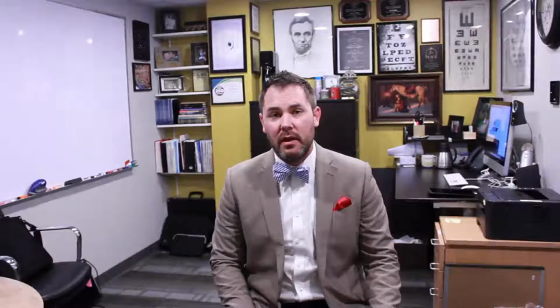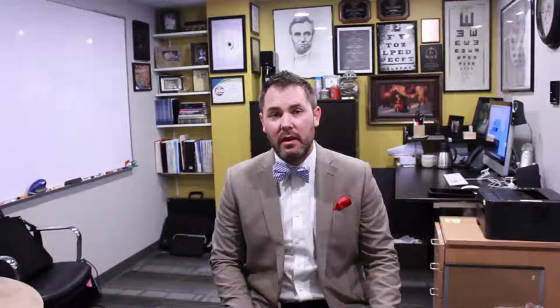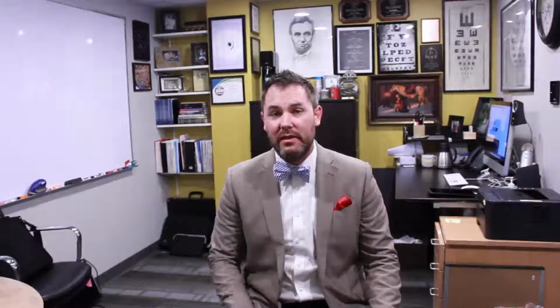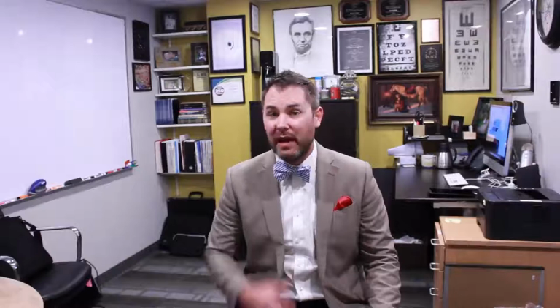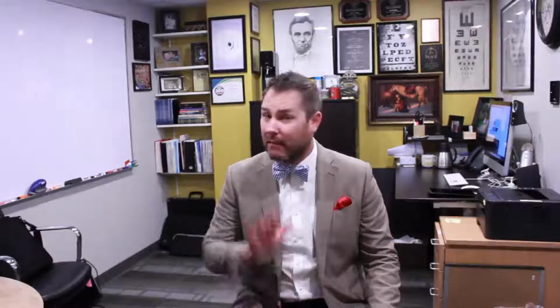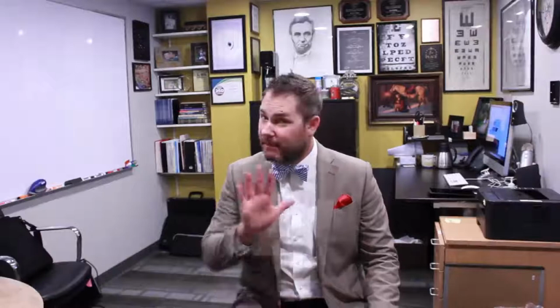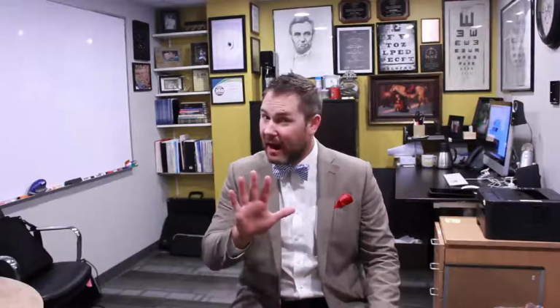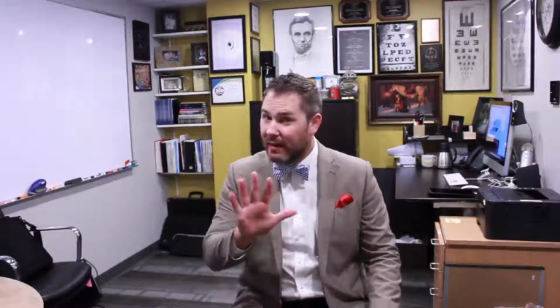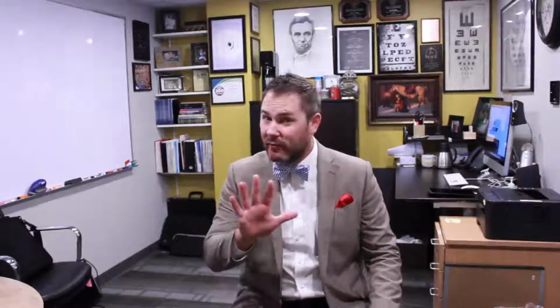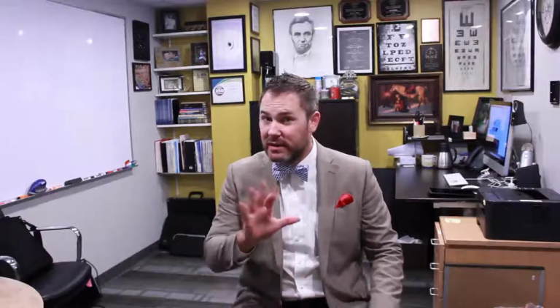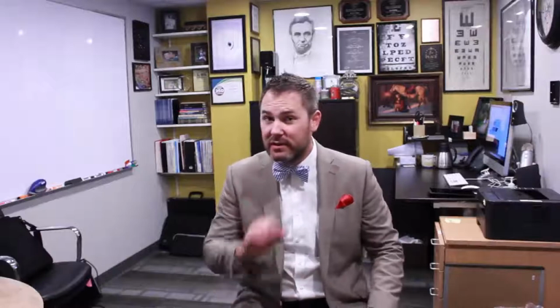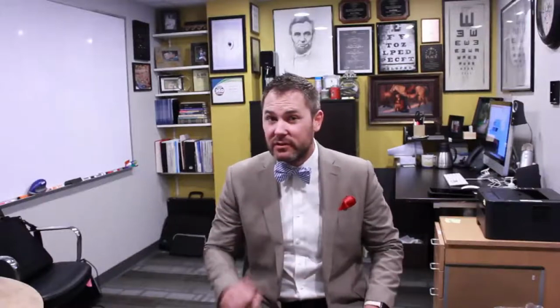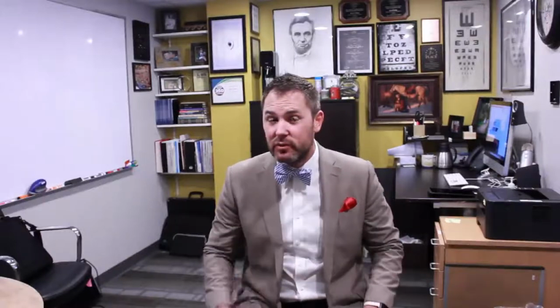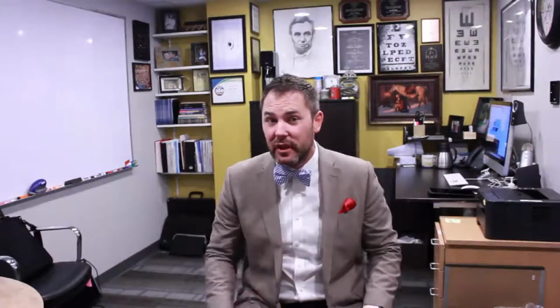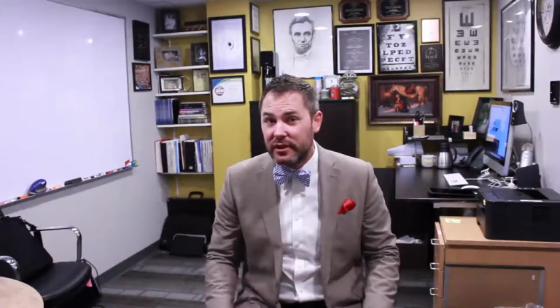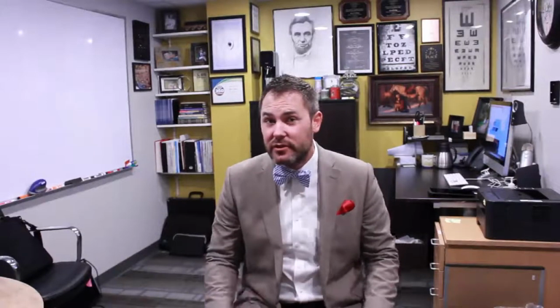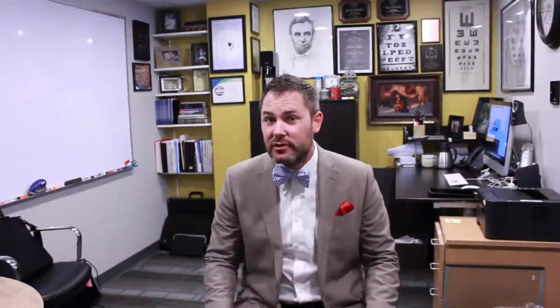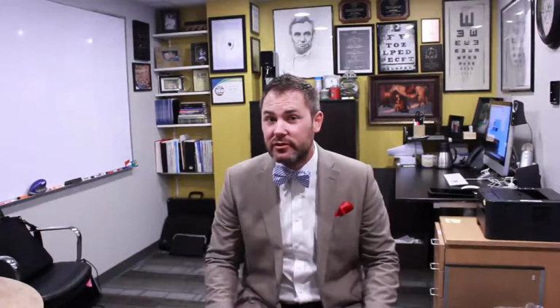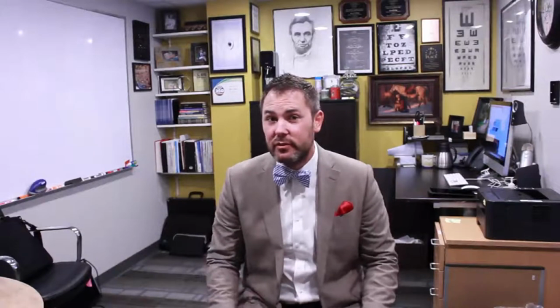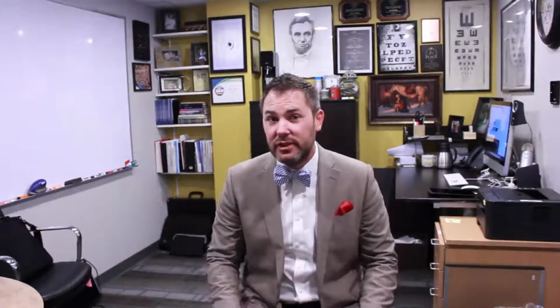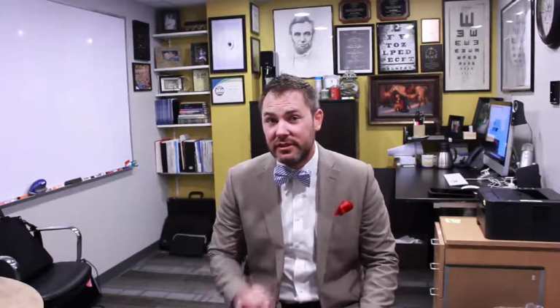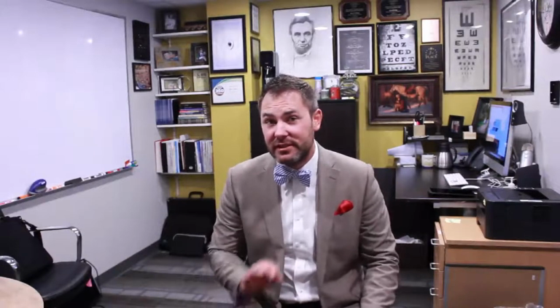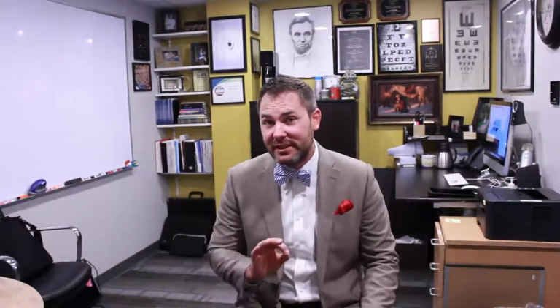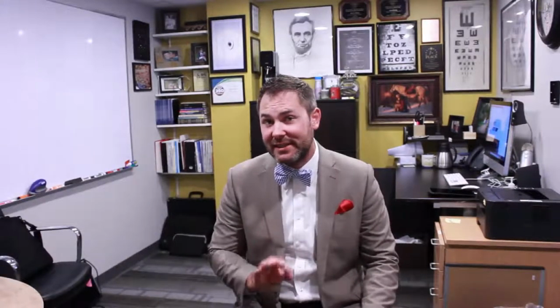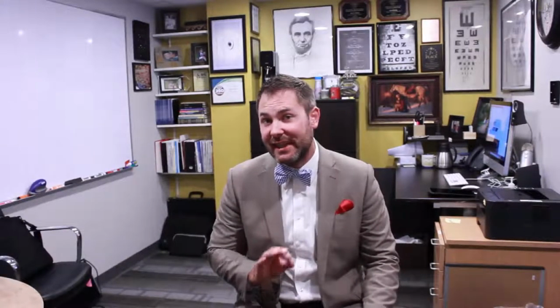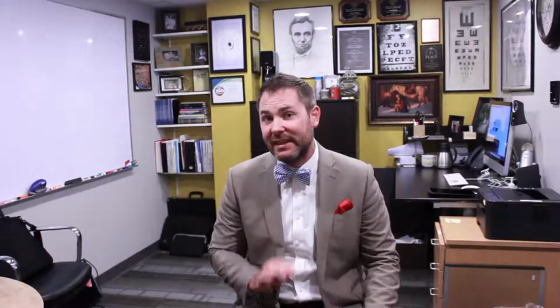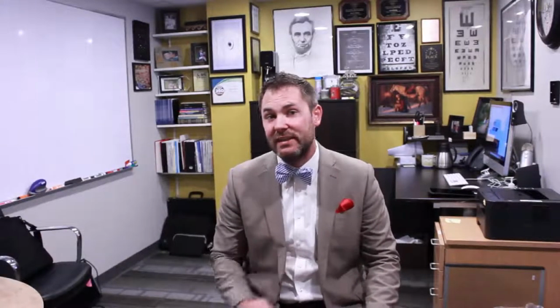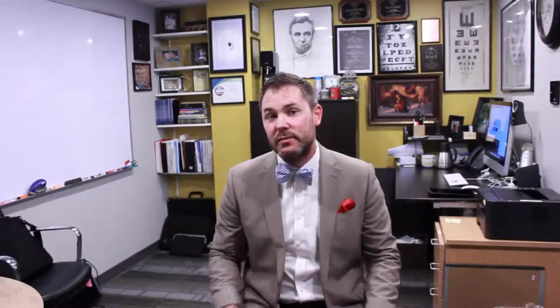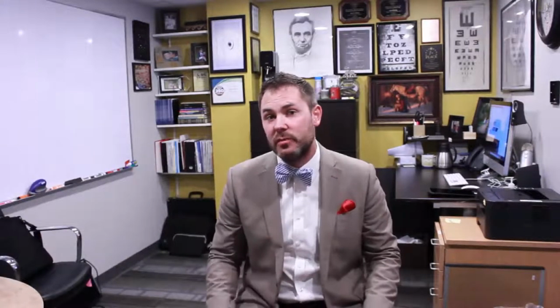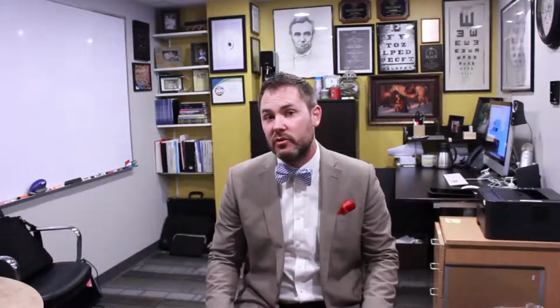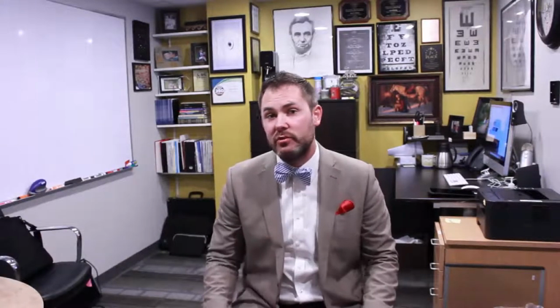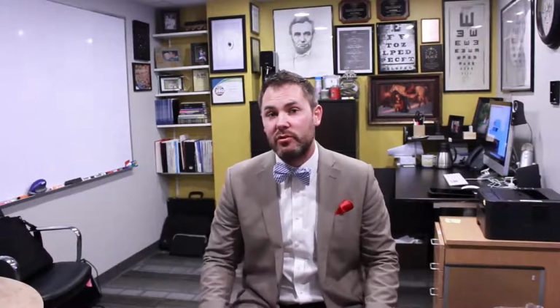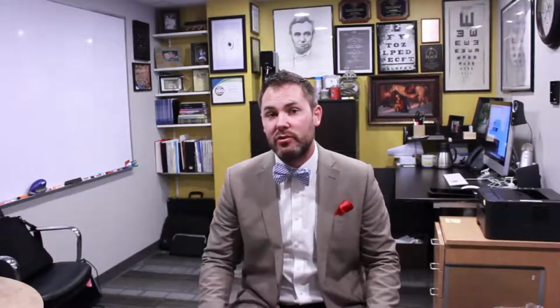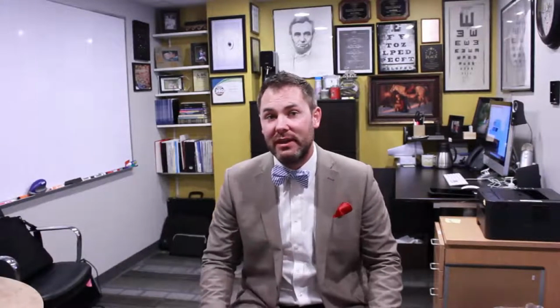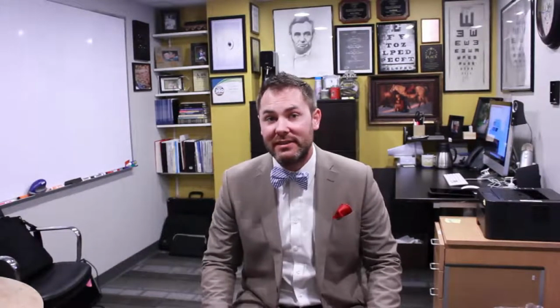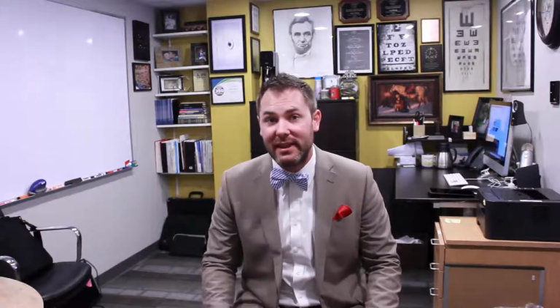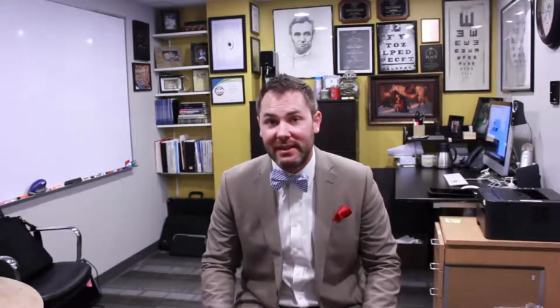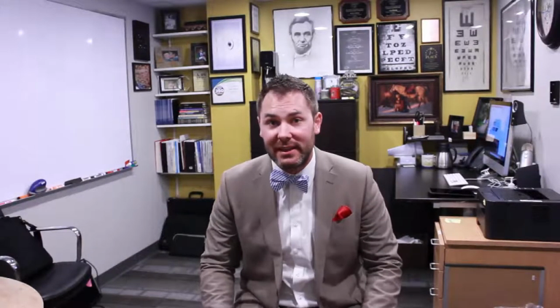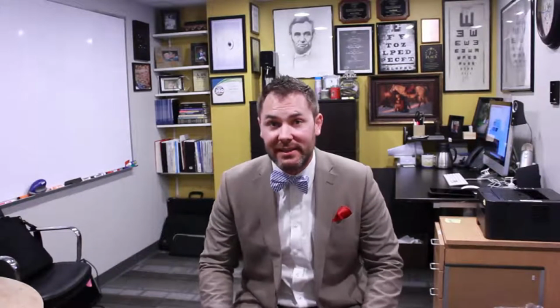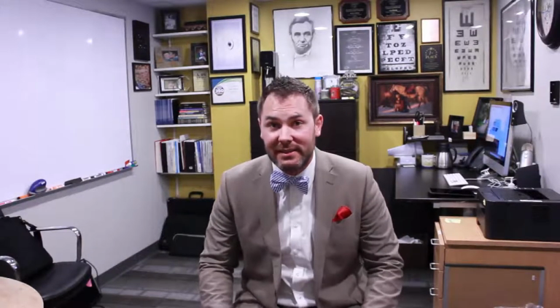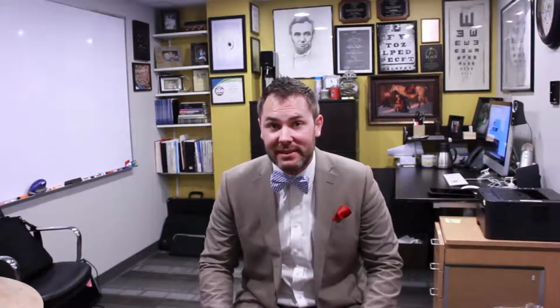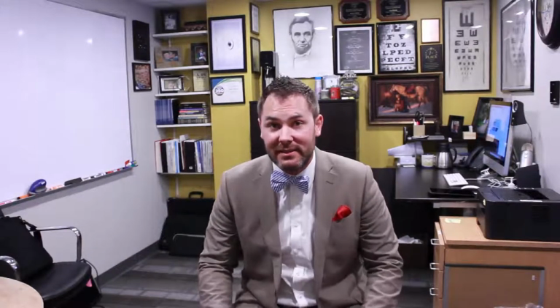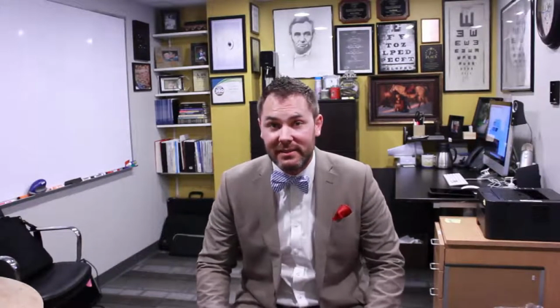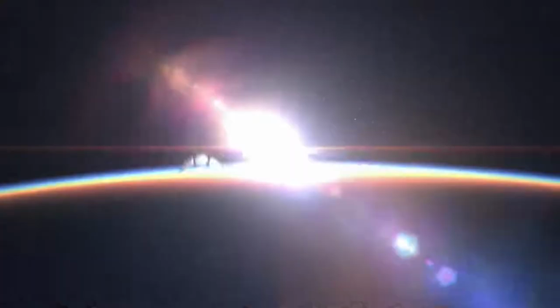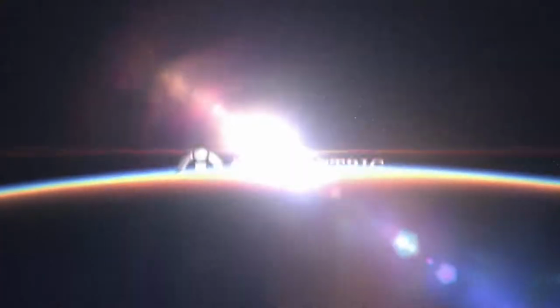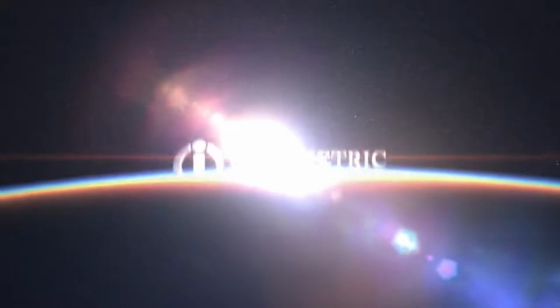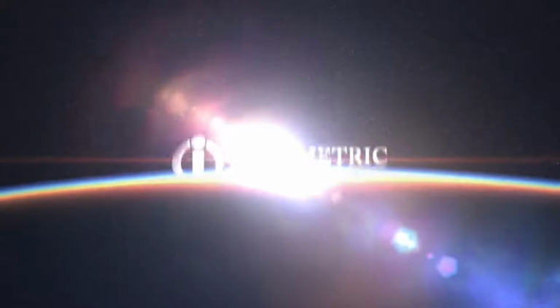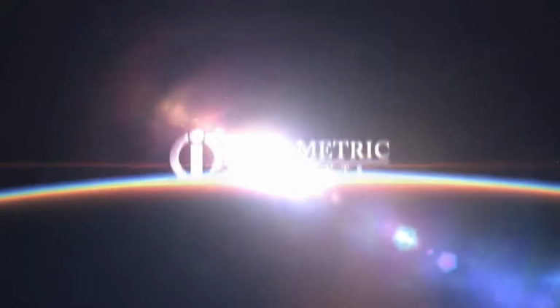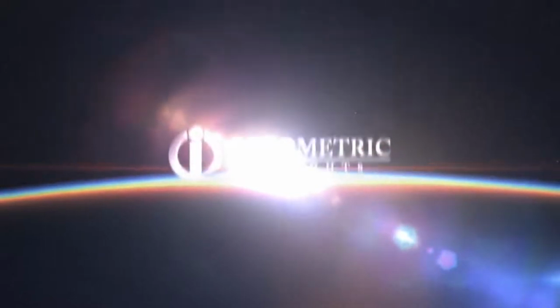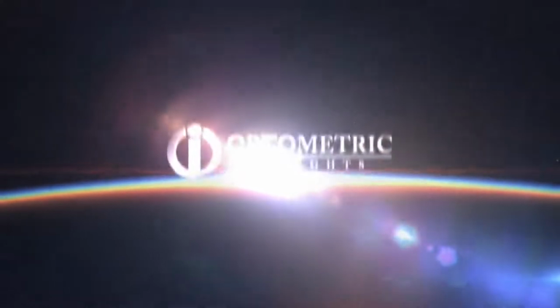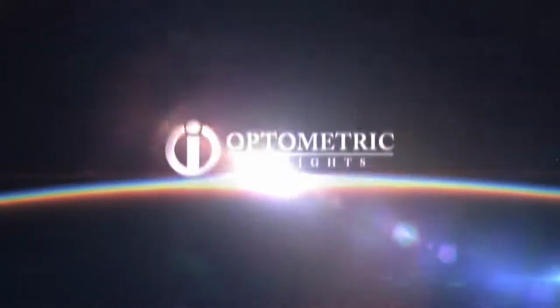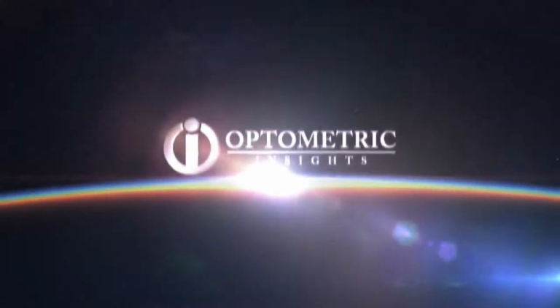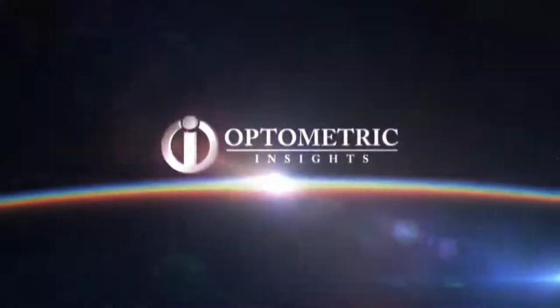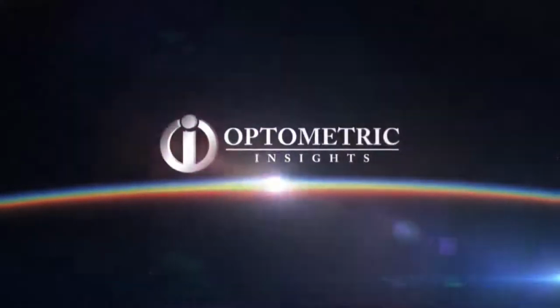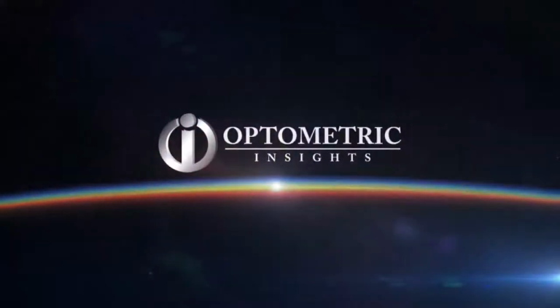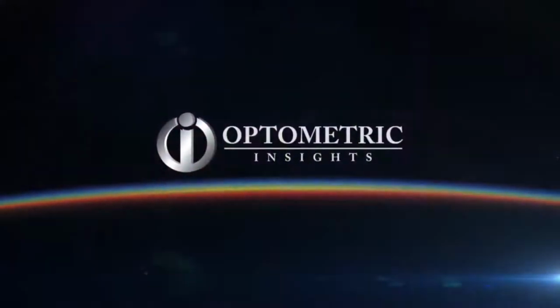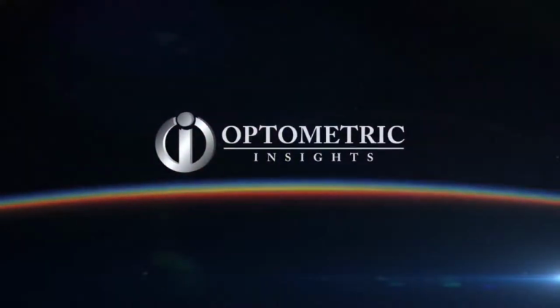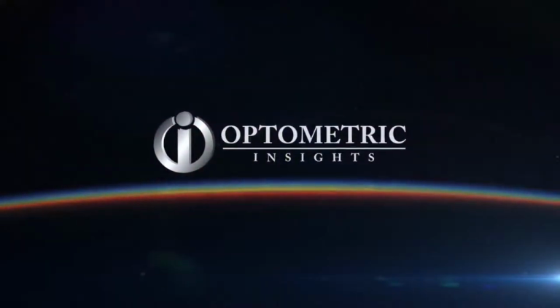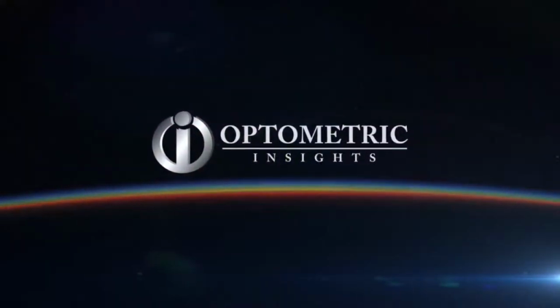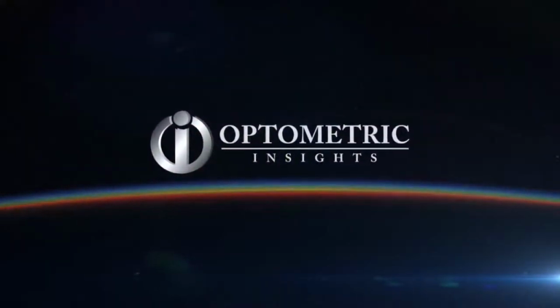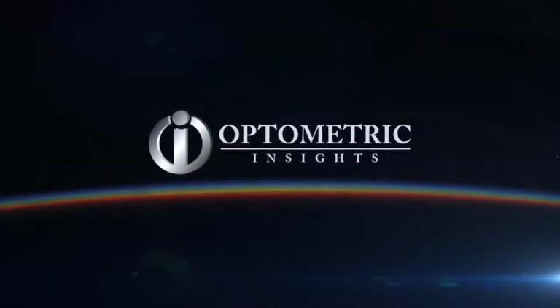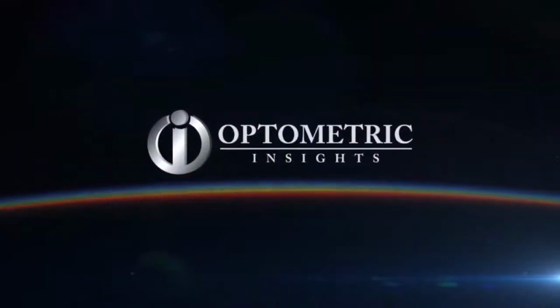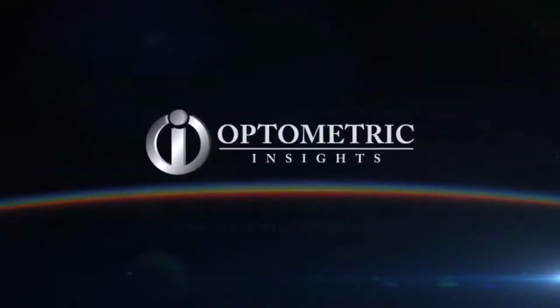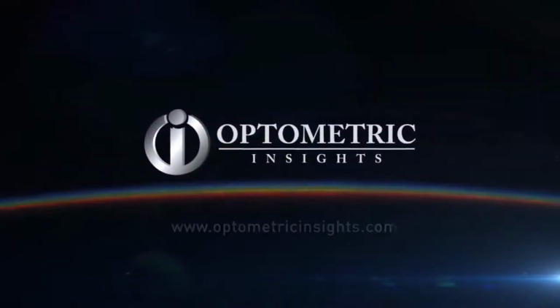The Top 5 Reasons Why You Should Switch to Daily Disposable Contact Lenses.